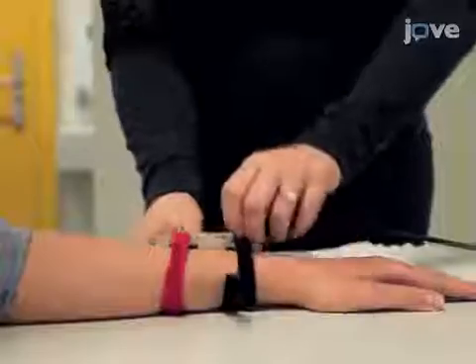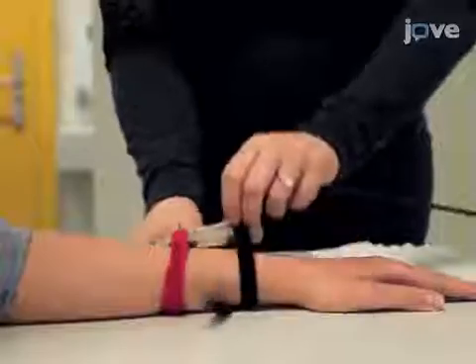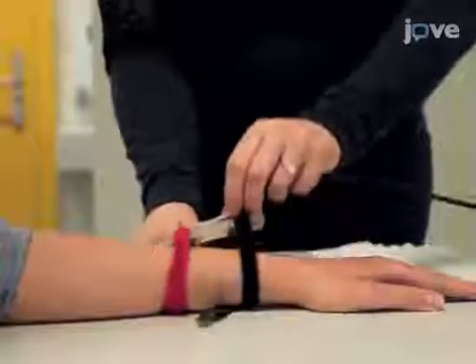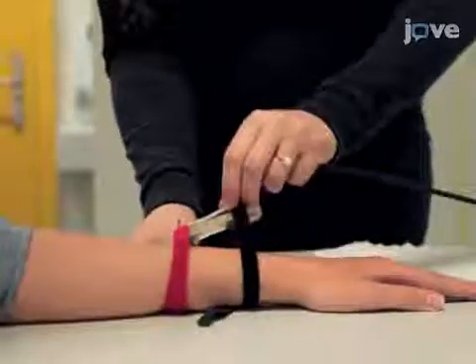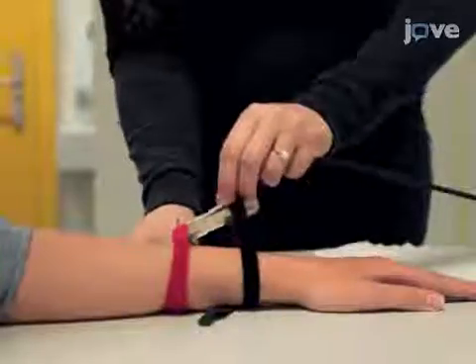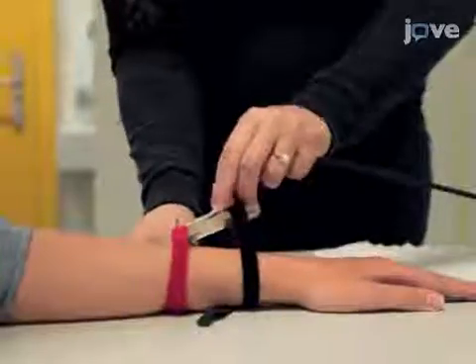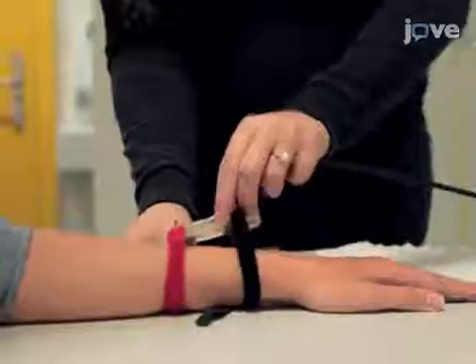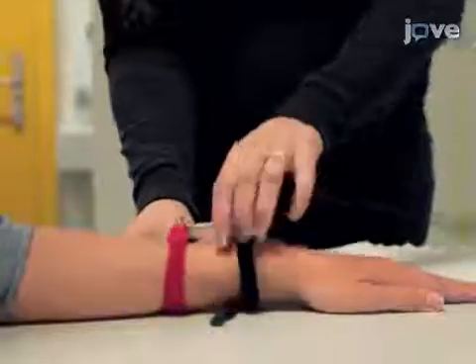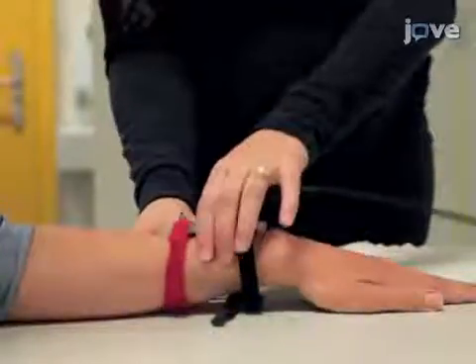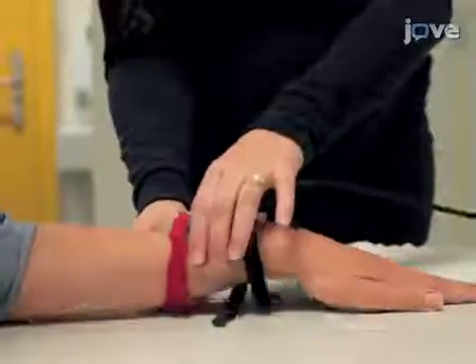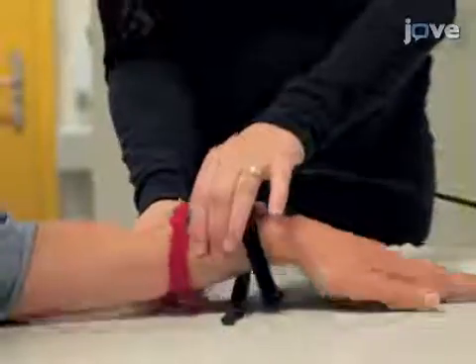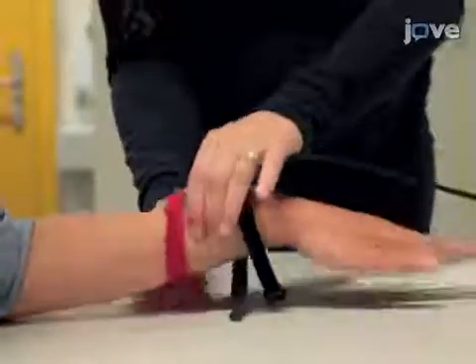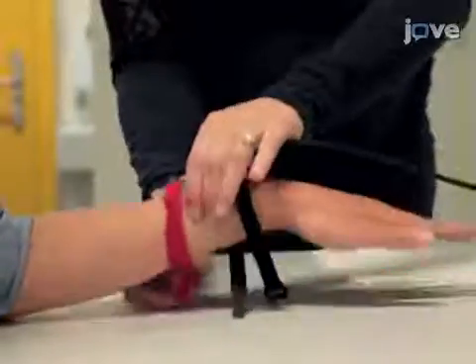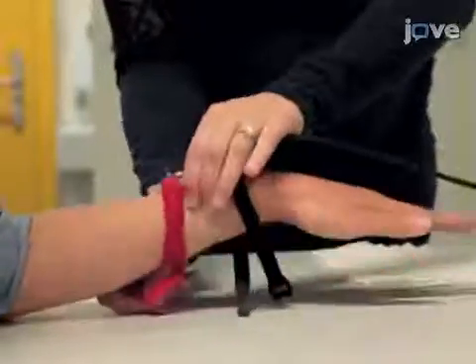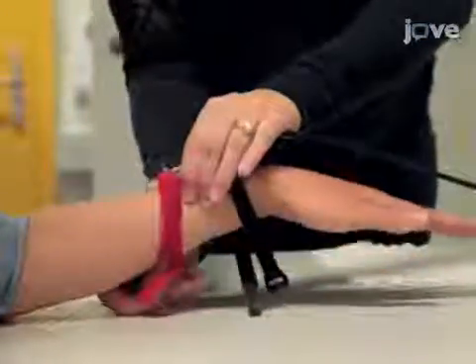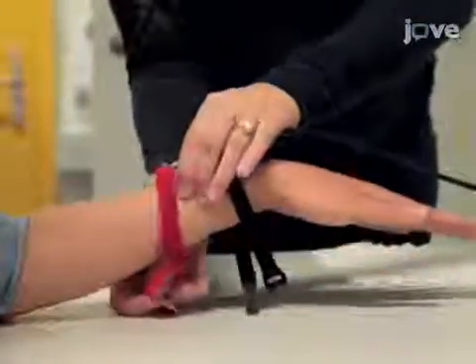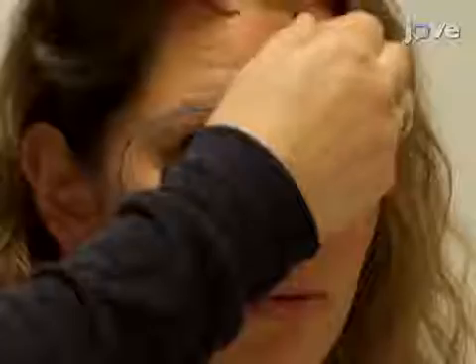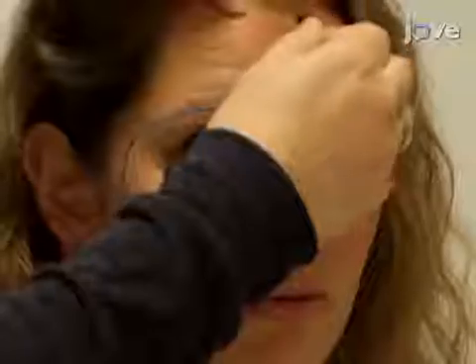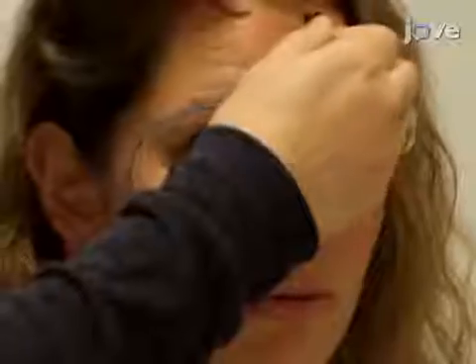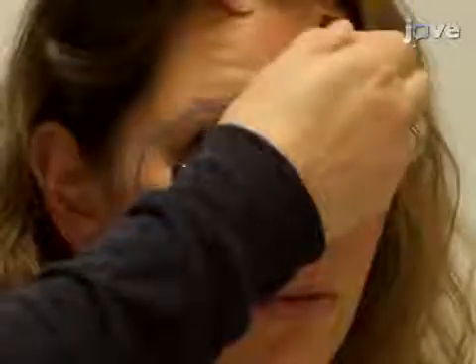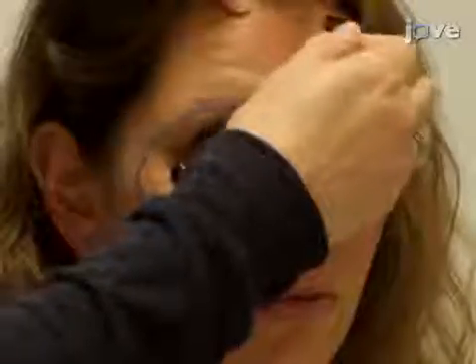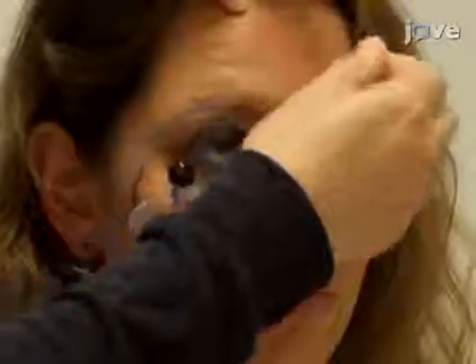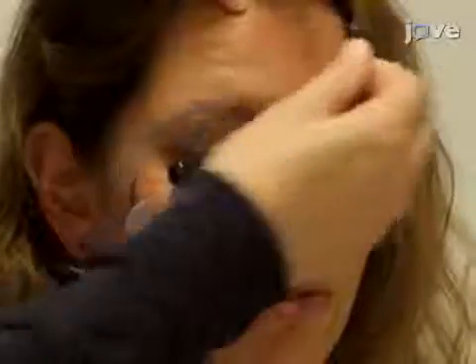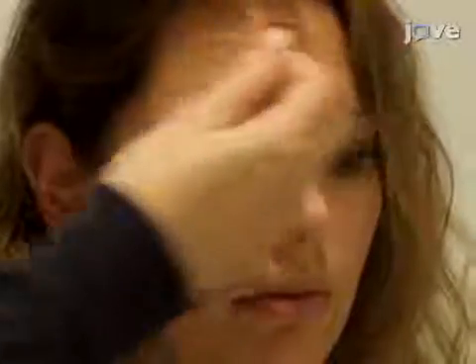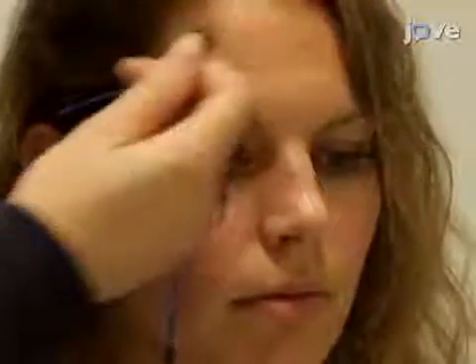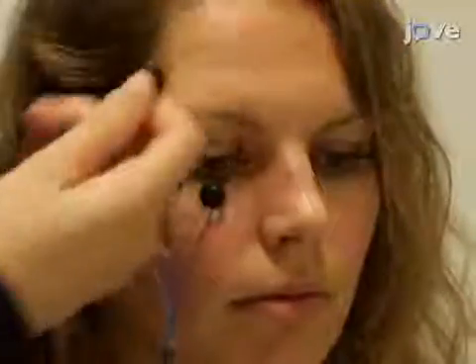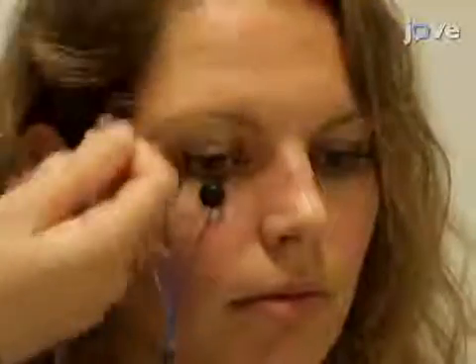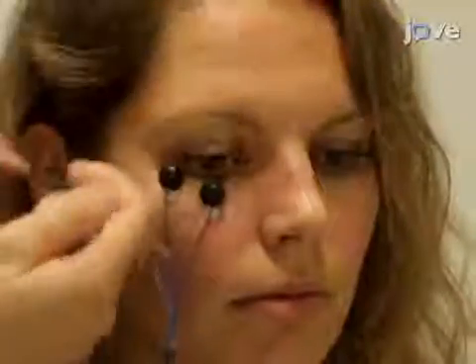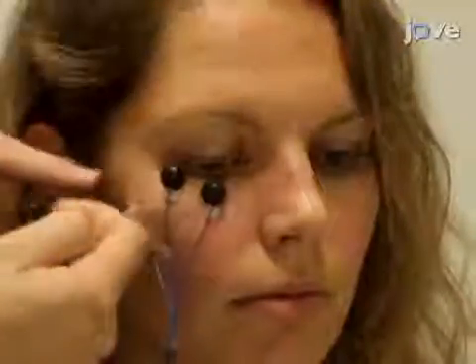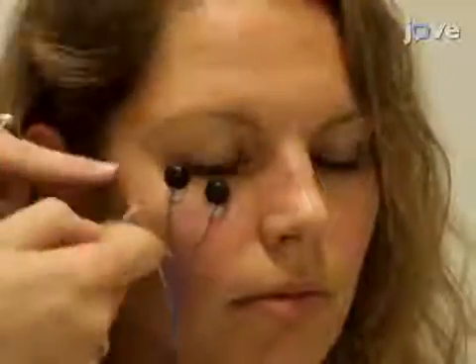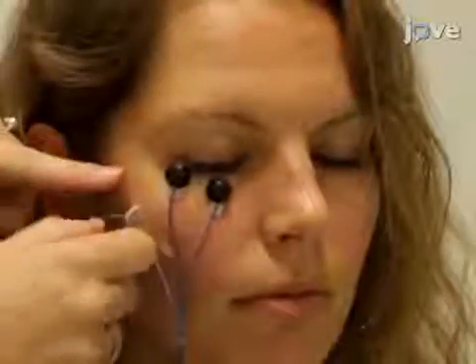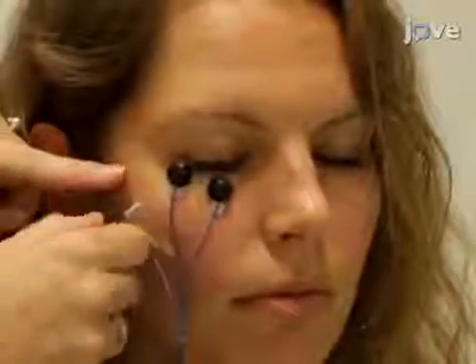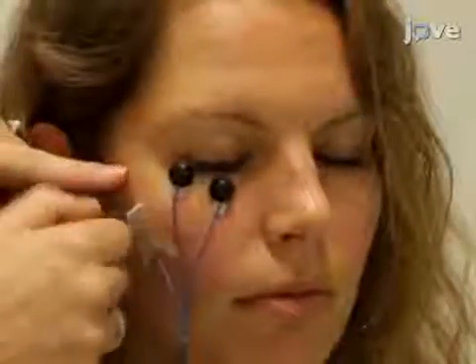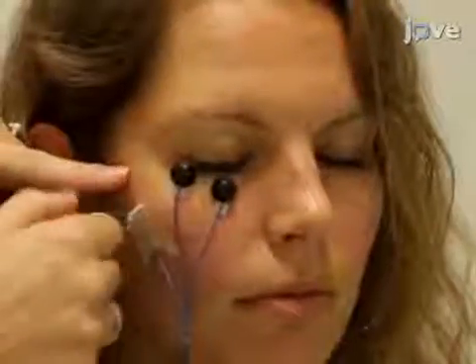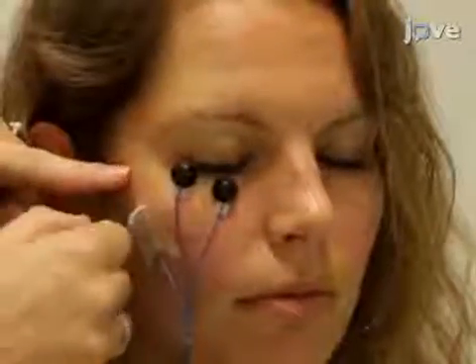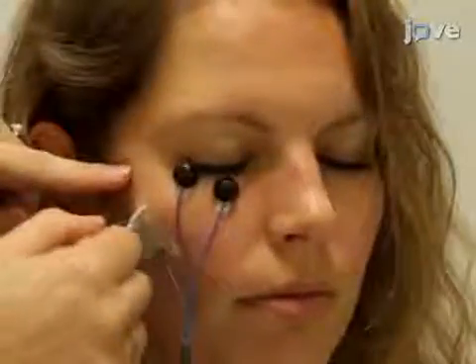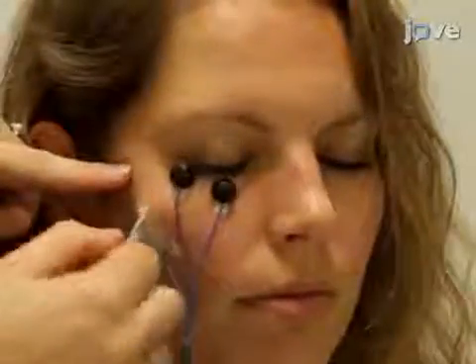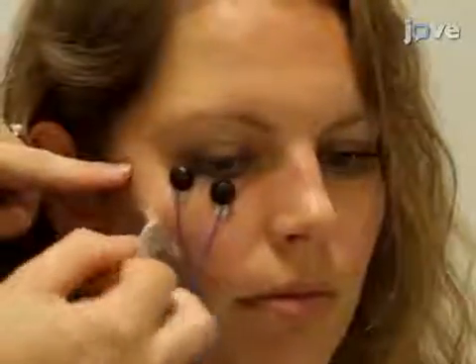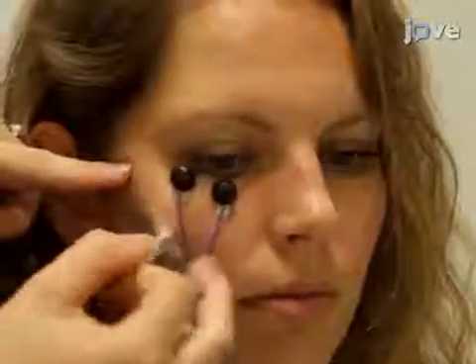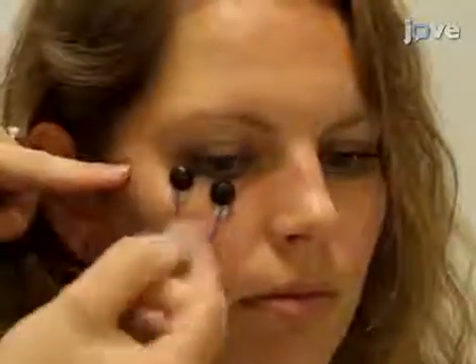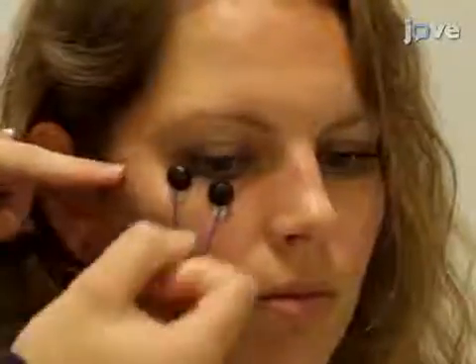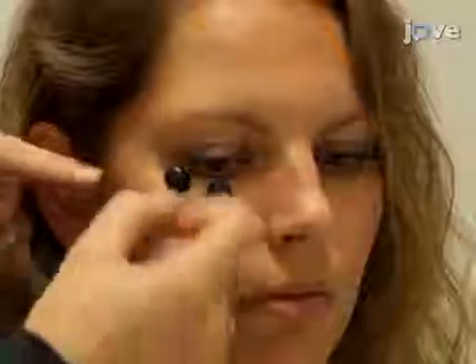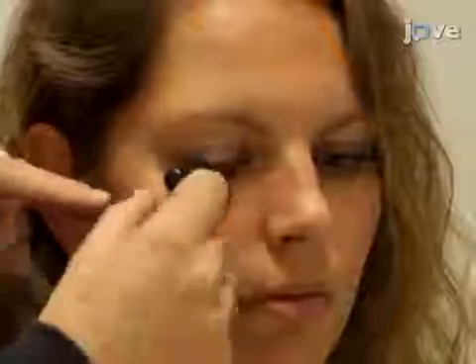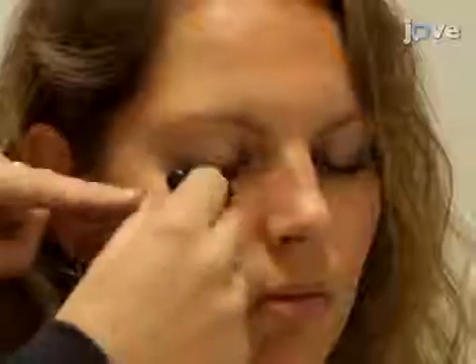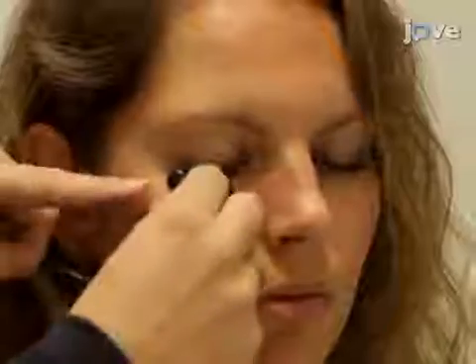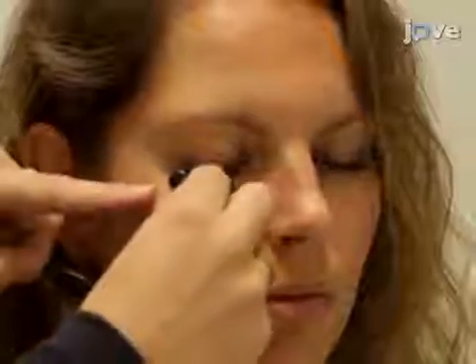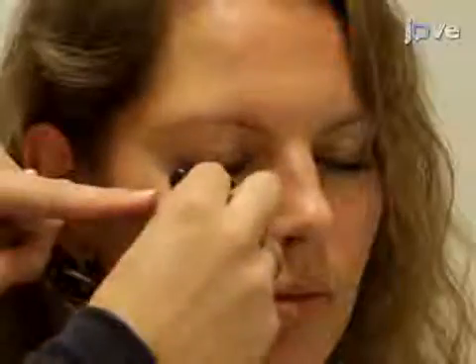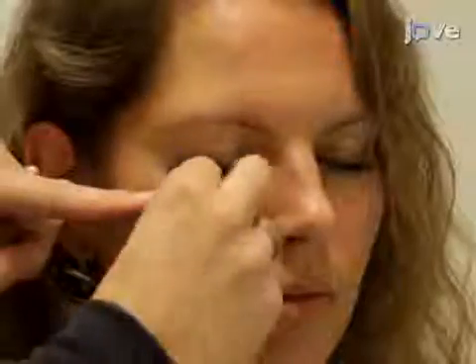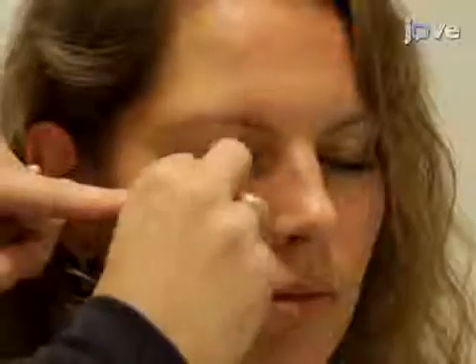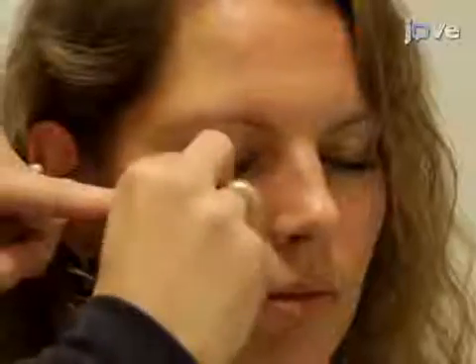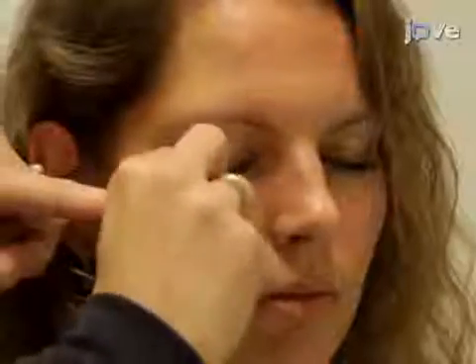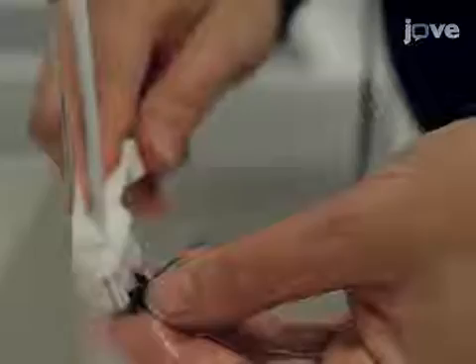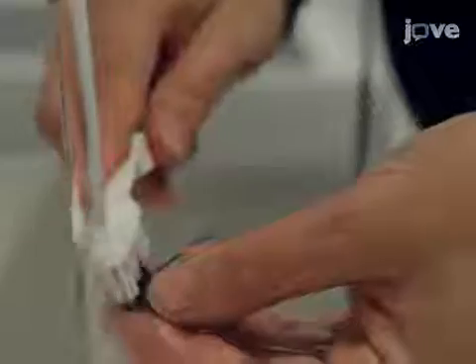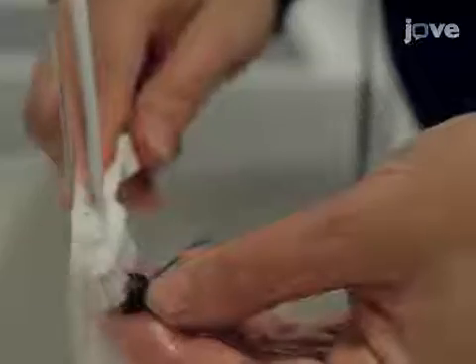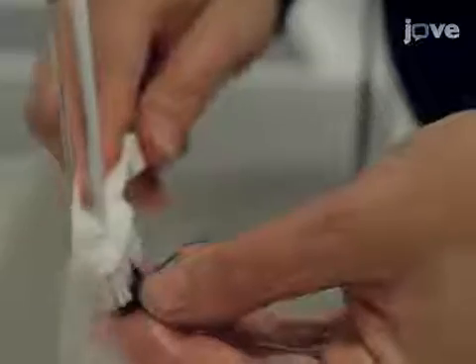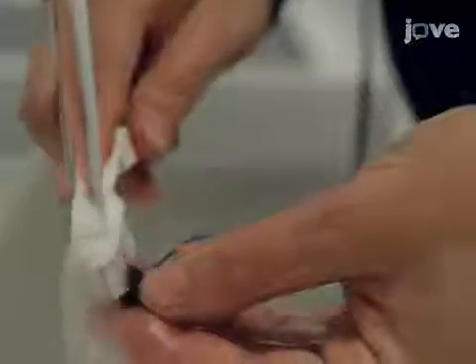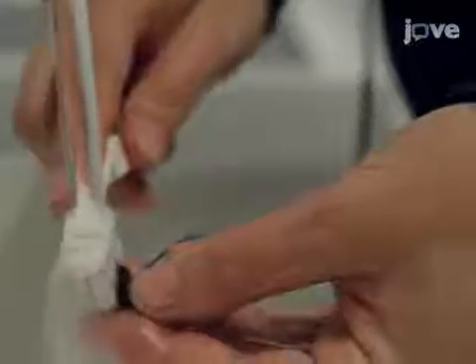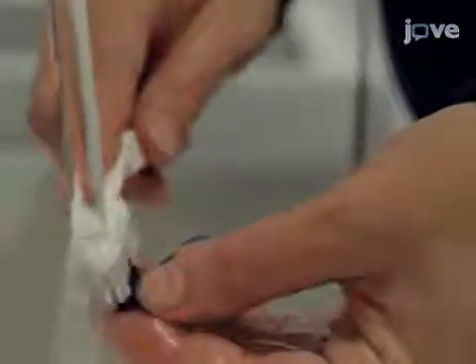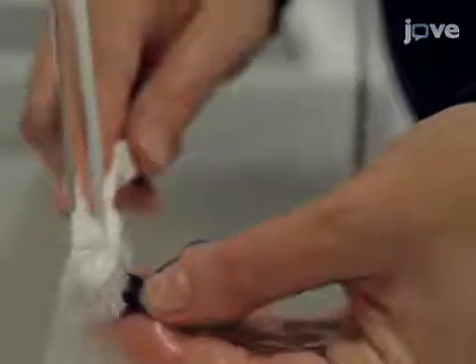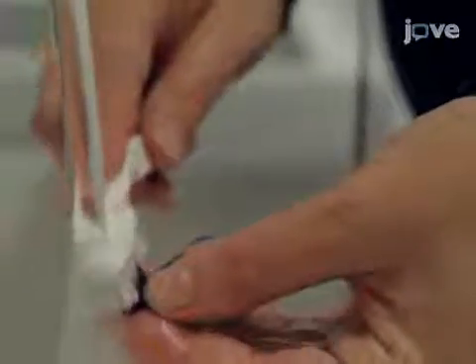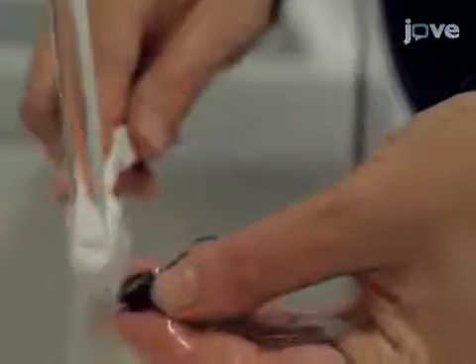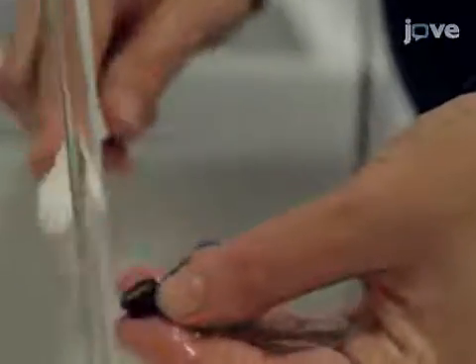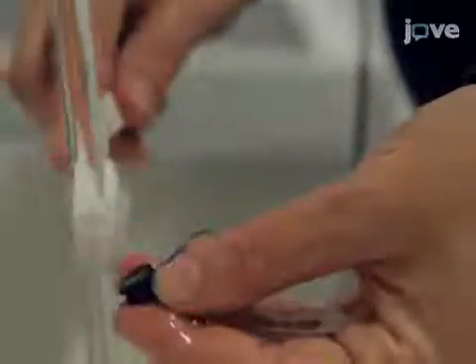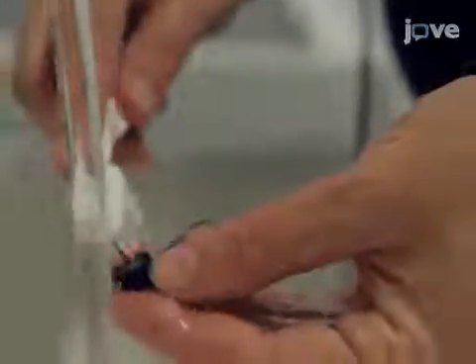When testing is complete, detach the electrodes, compensate the participant, and clean the electrodes thoroughly with water.